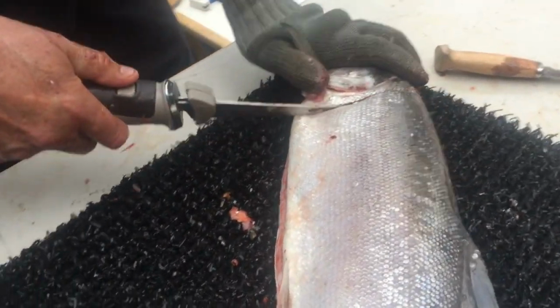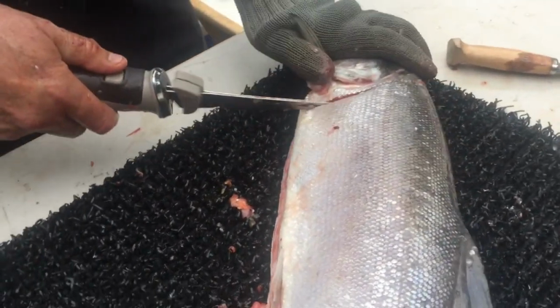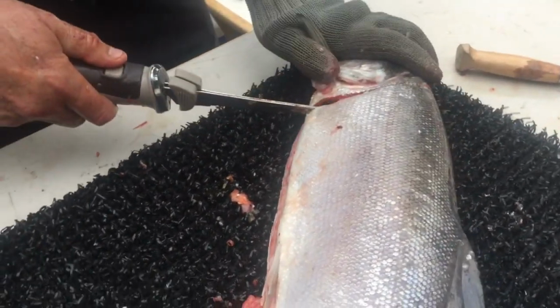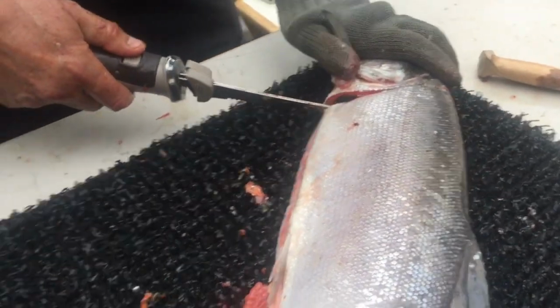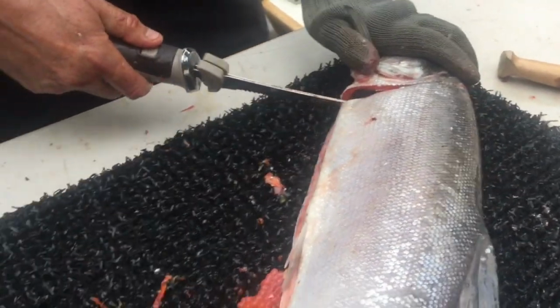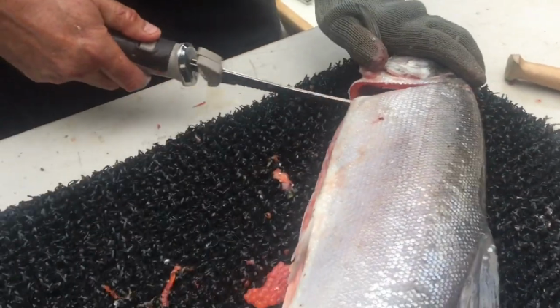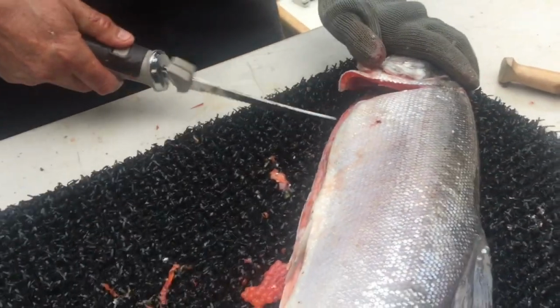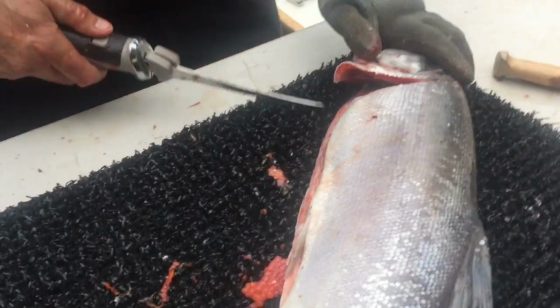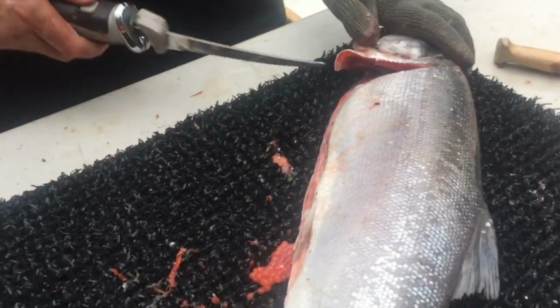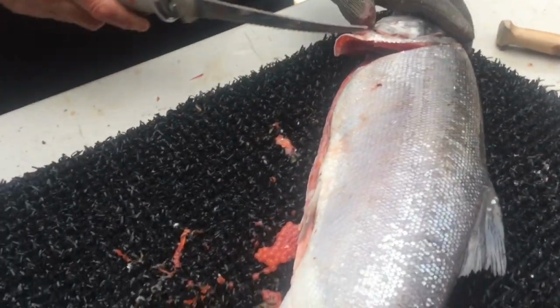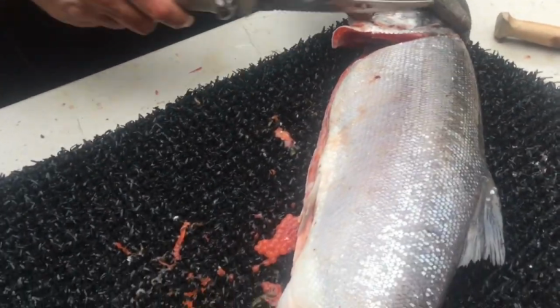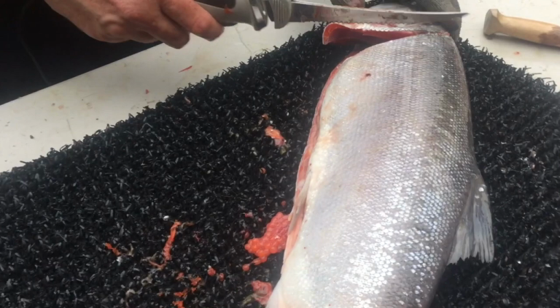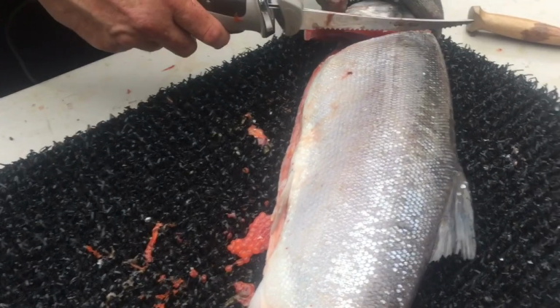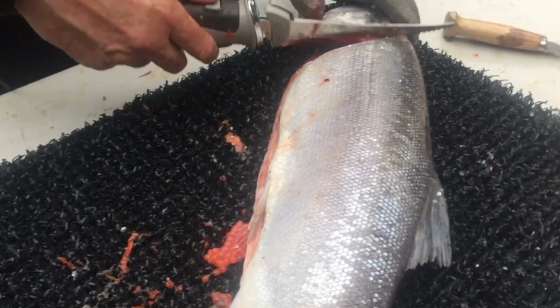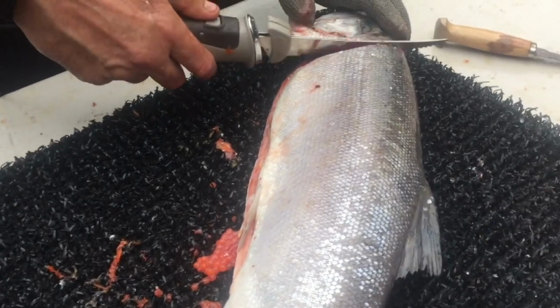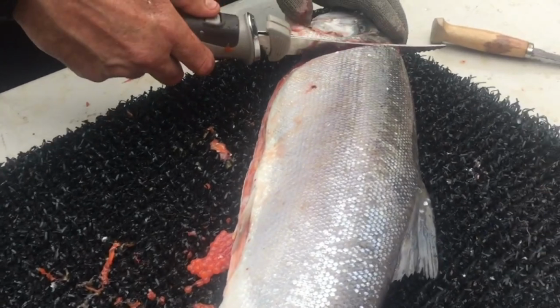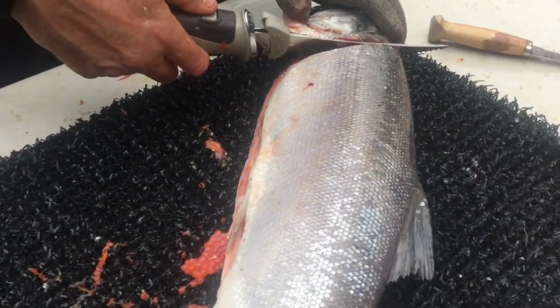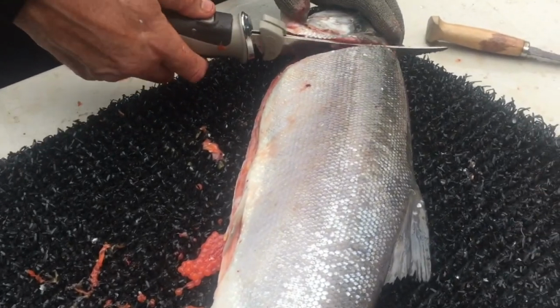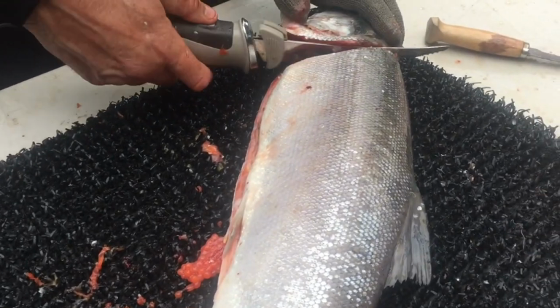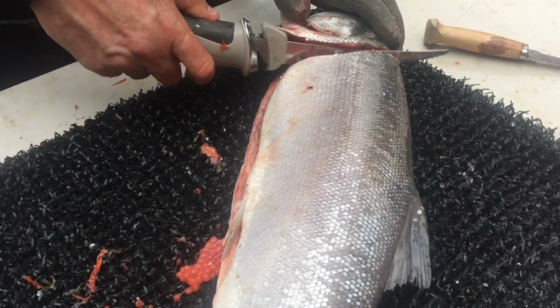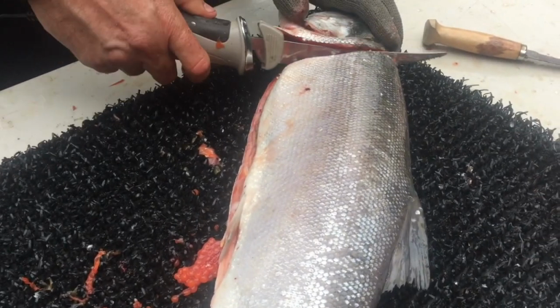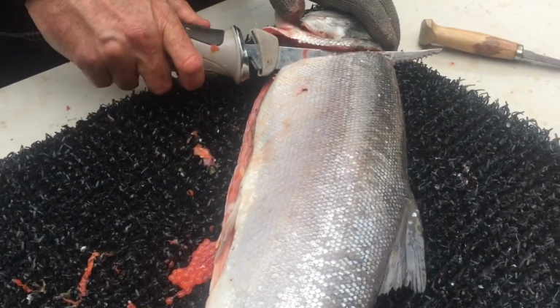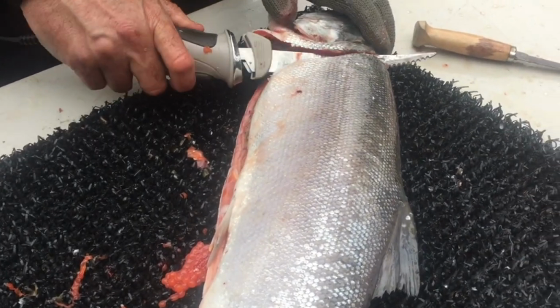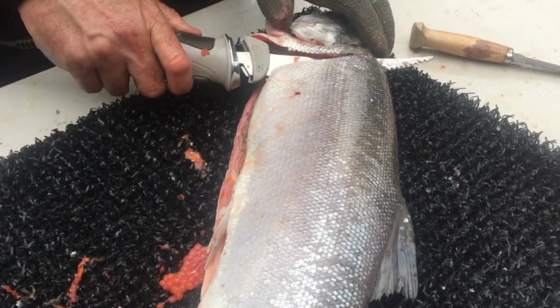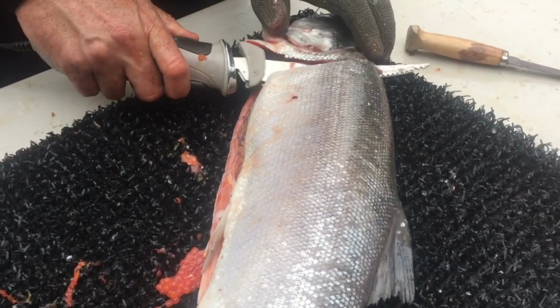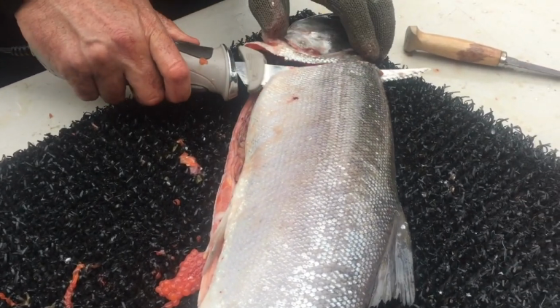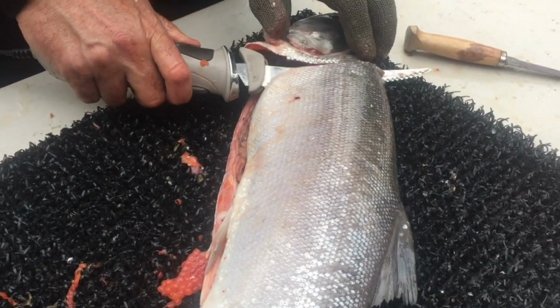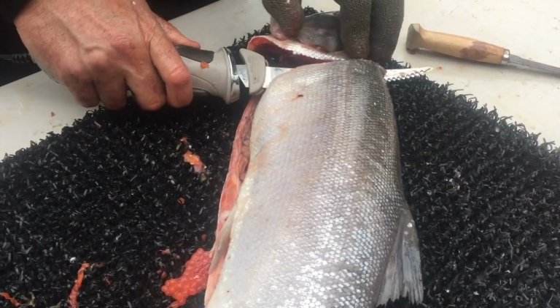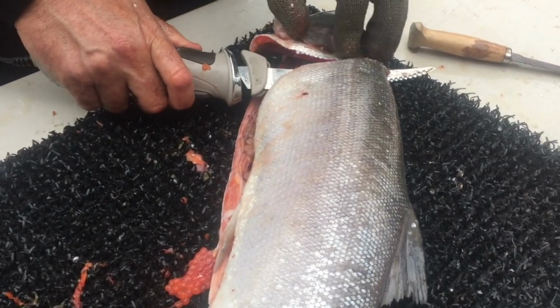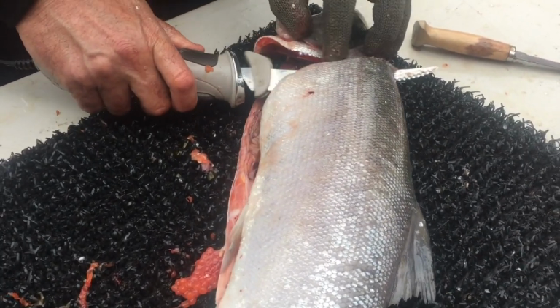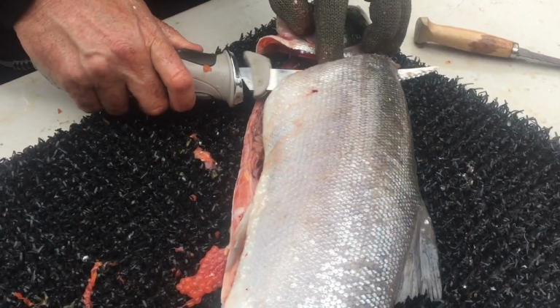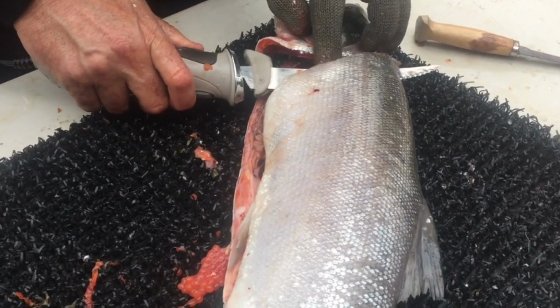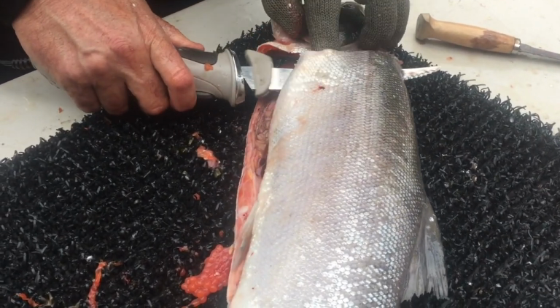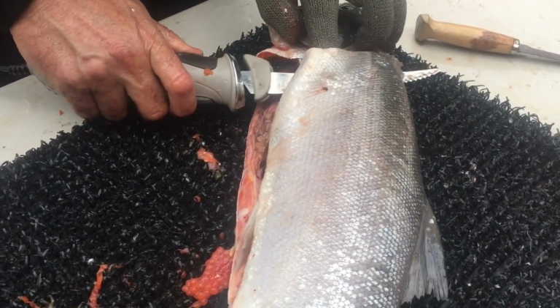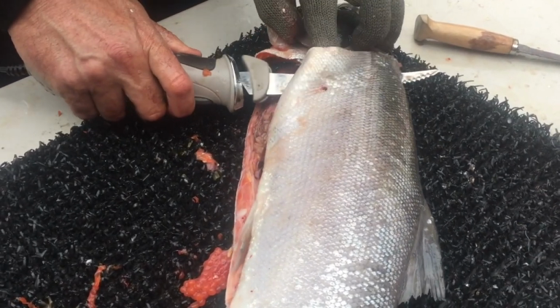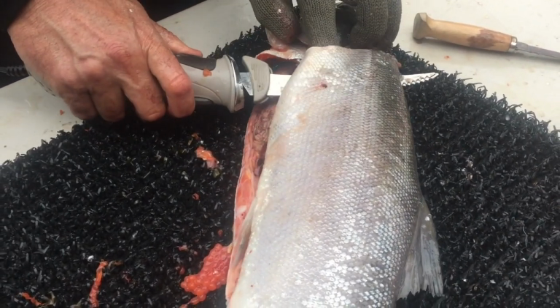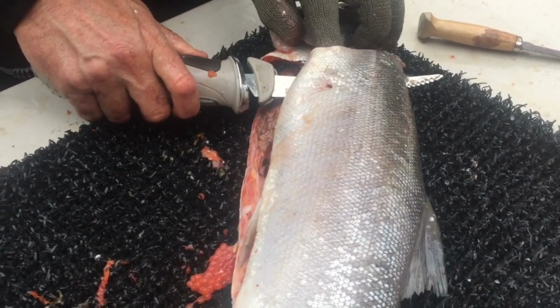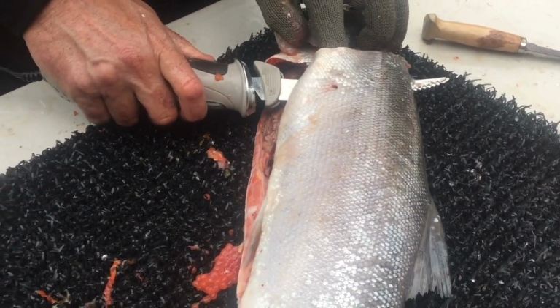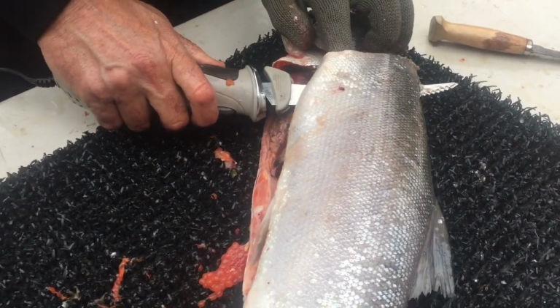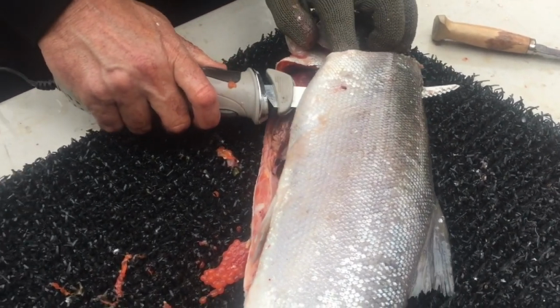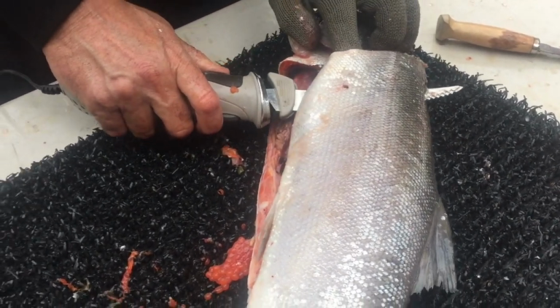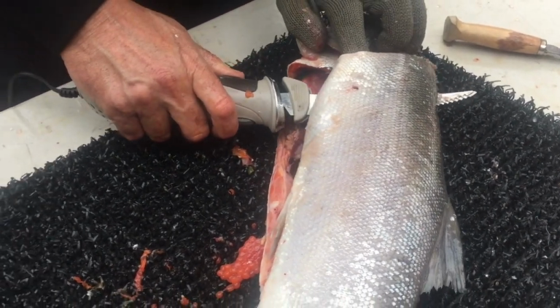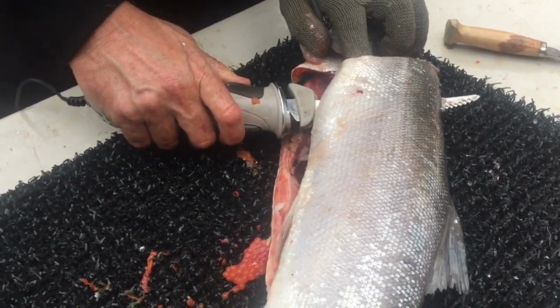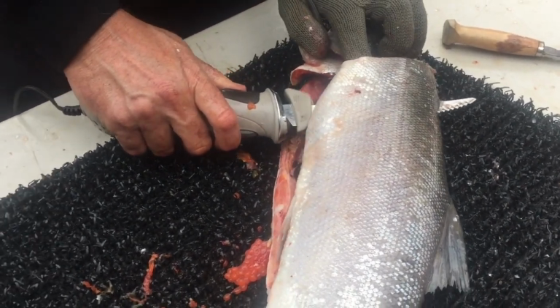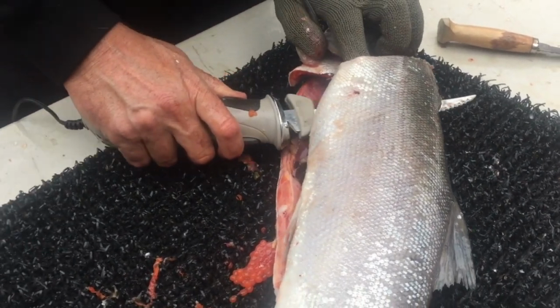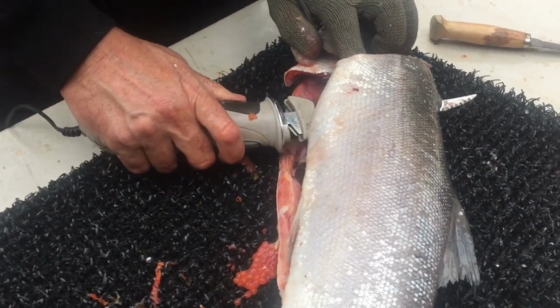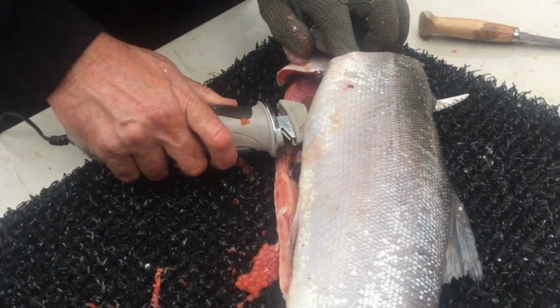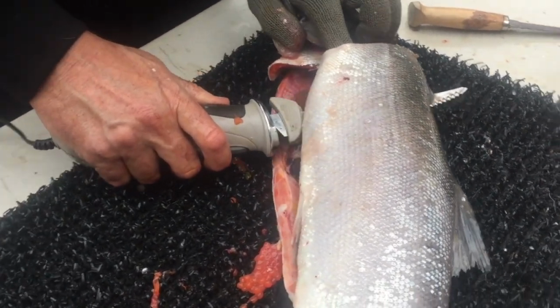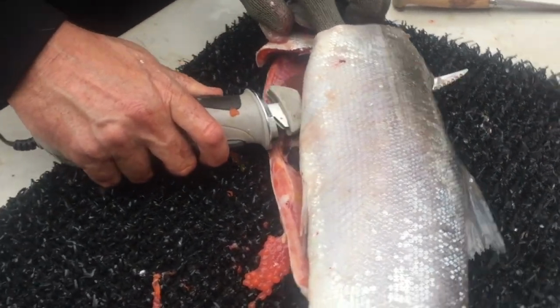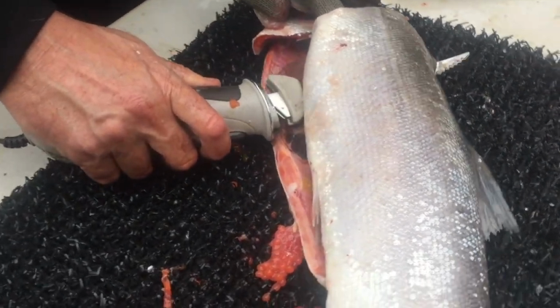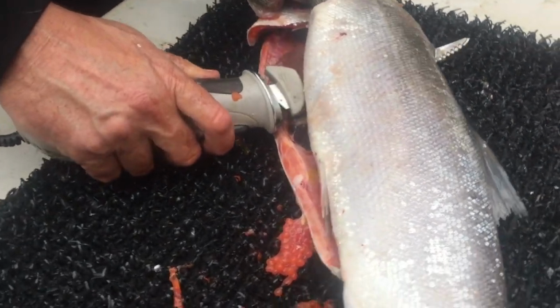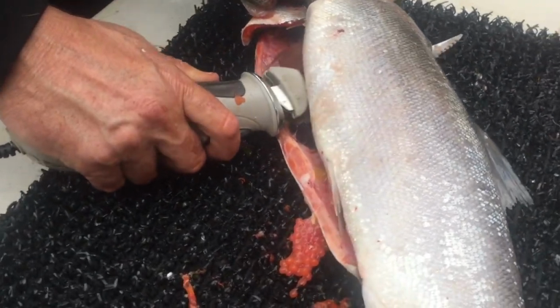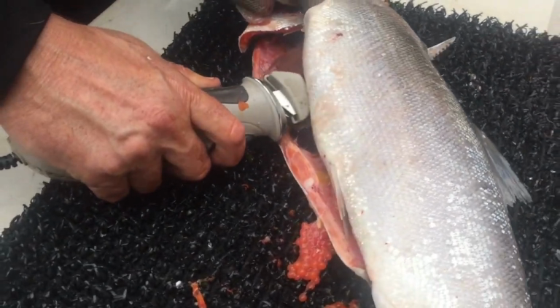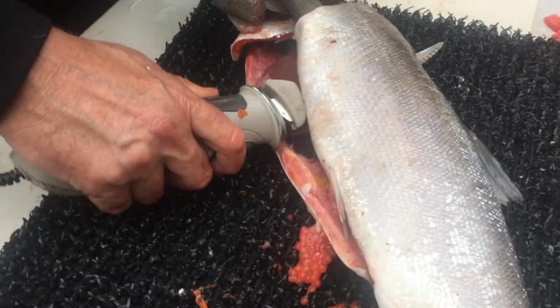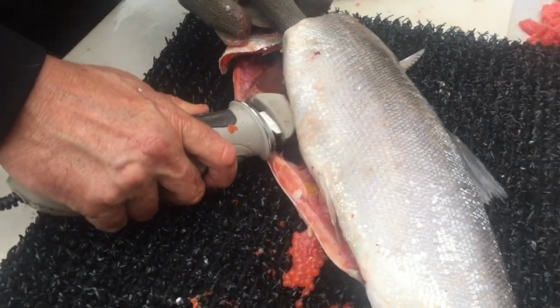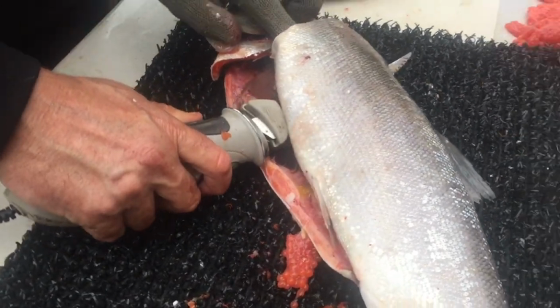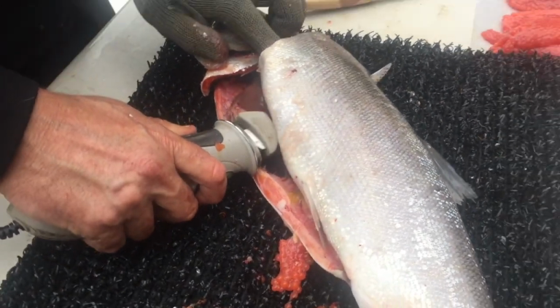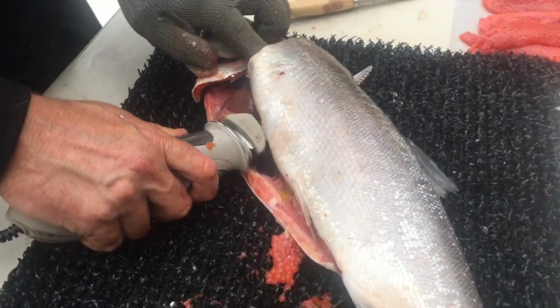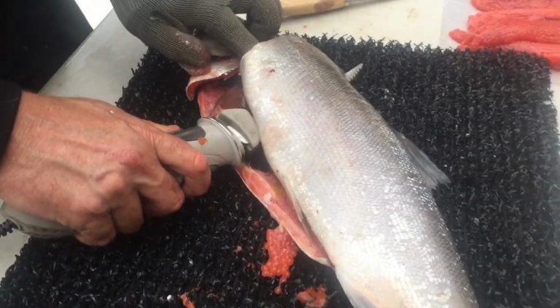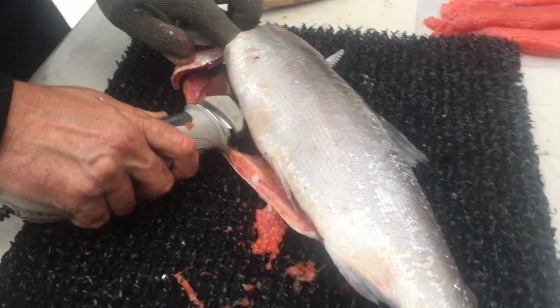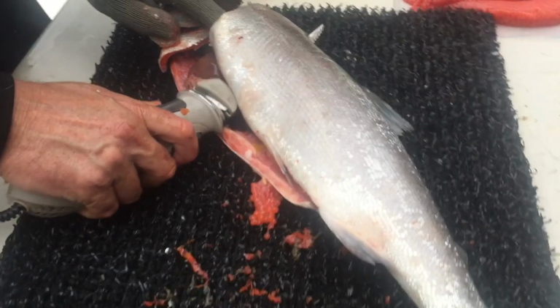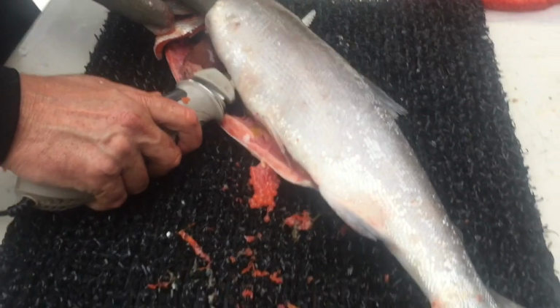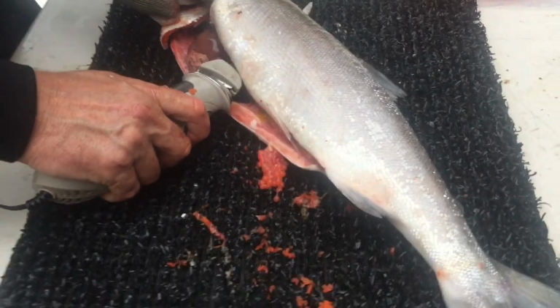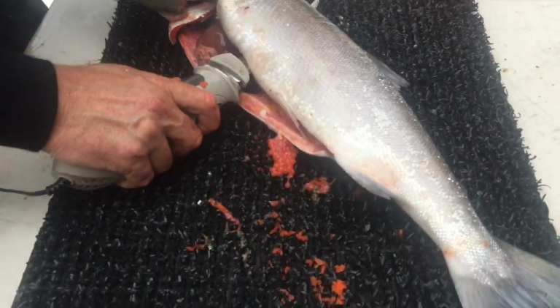We have an electric fillet knife. It's just born out of necessity.